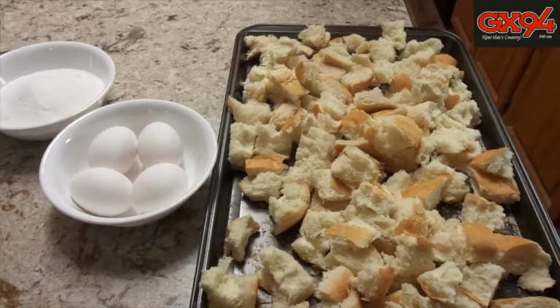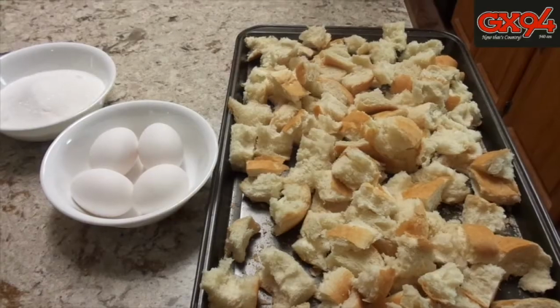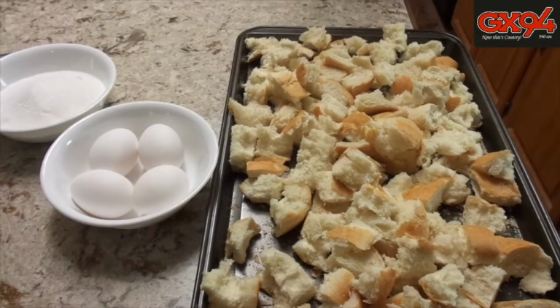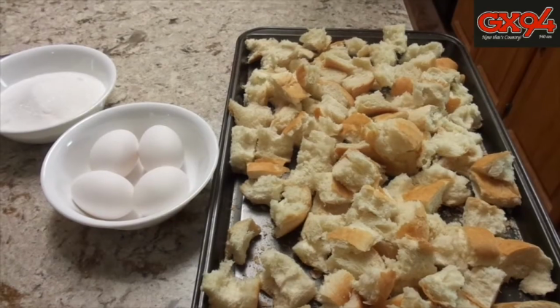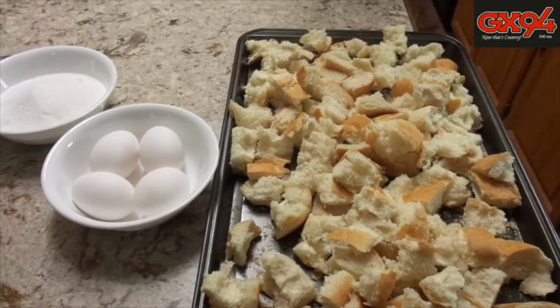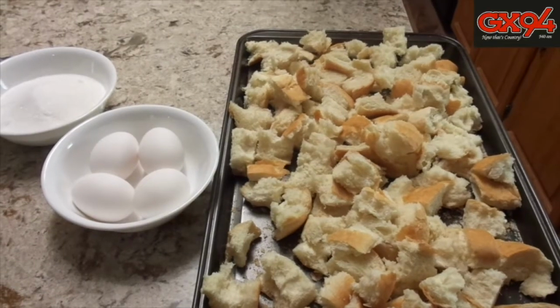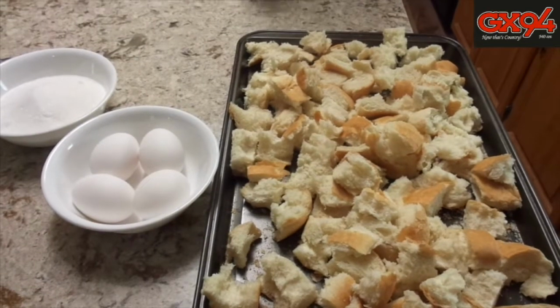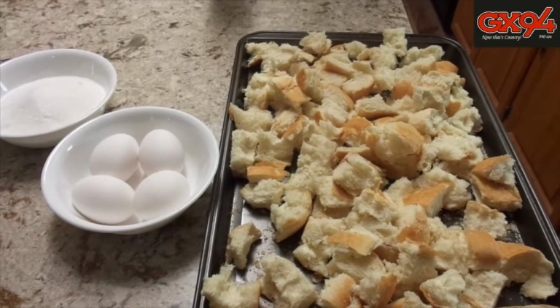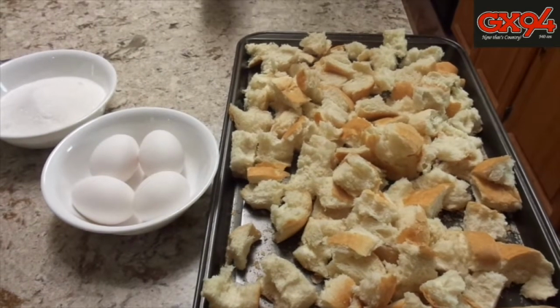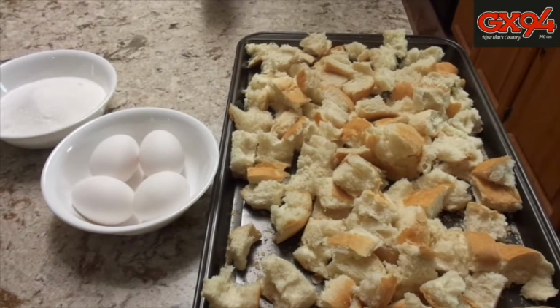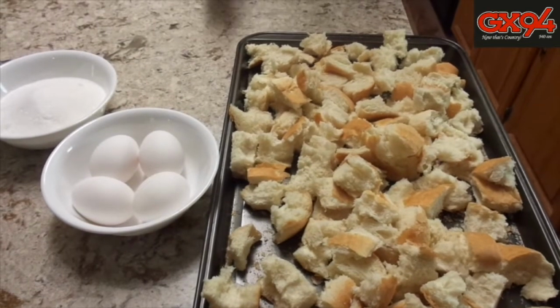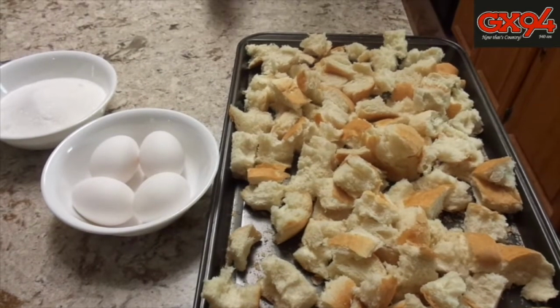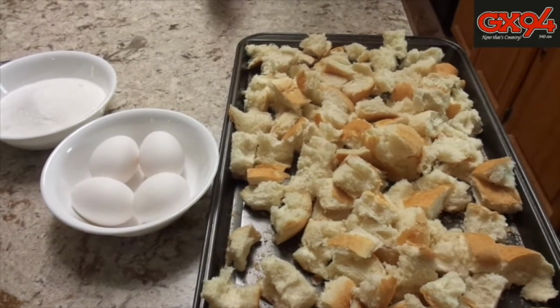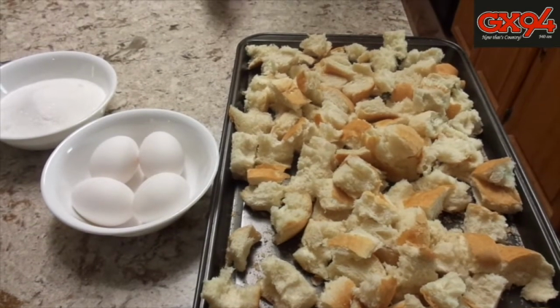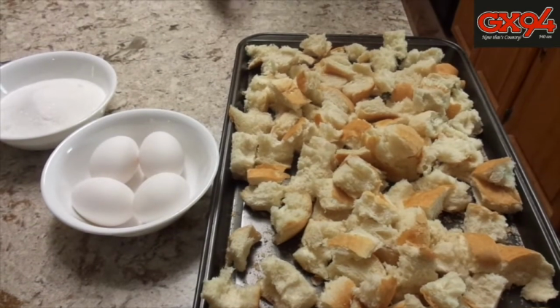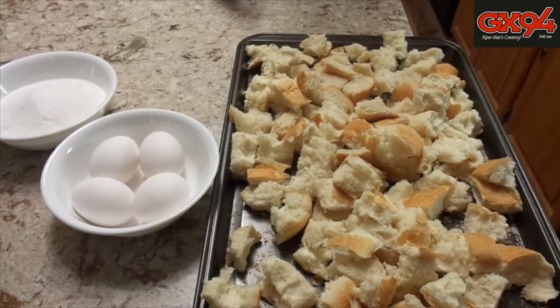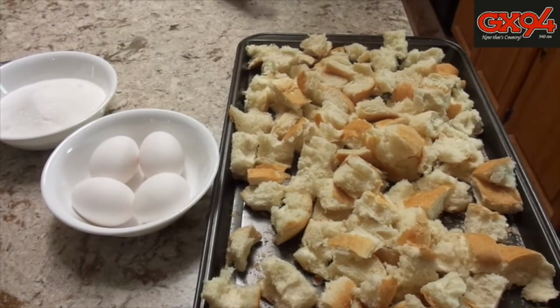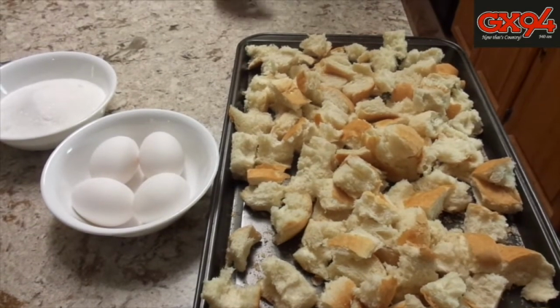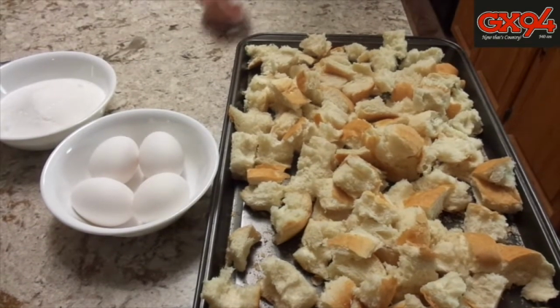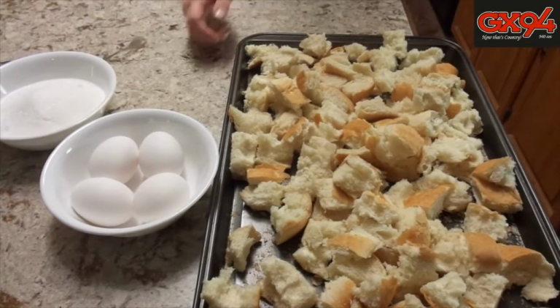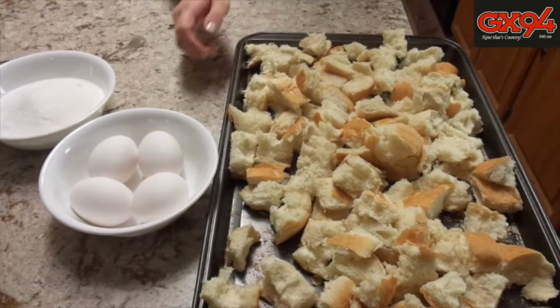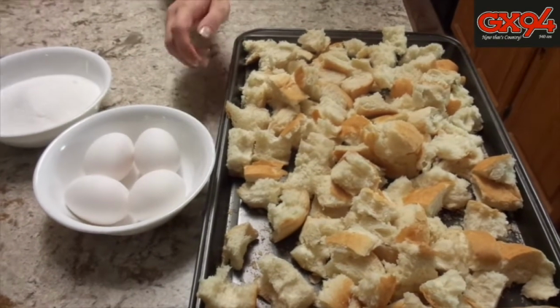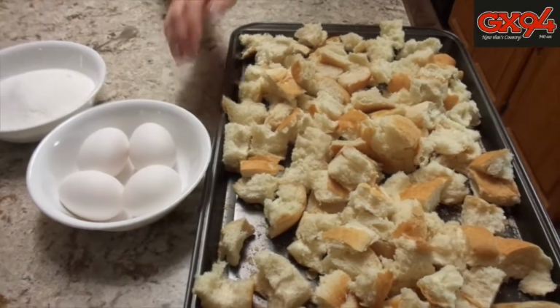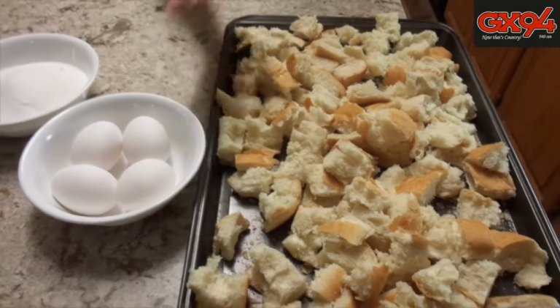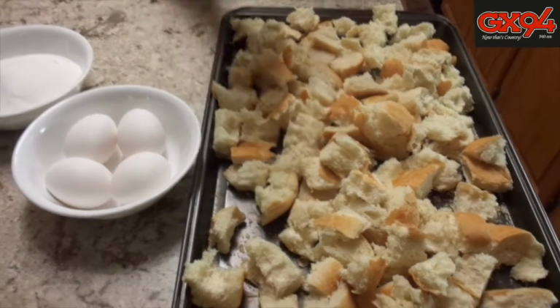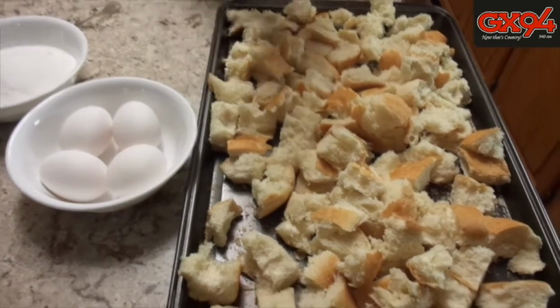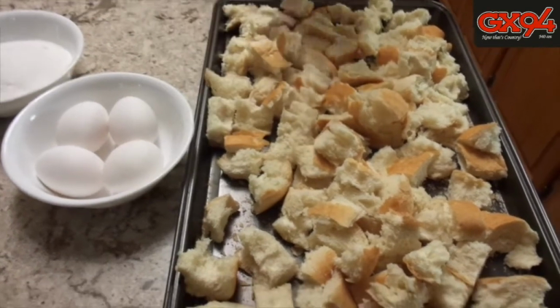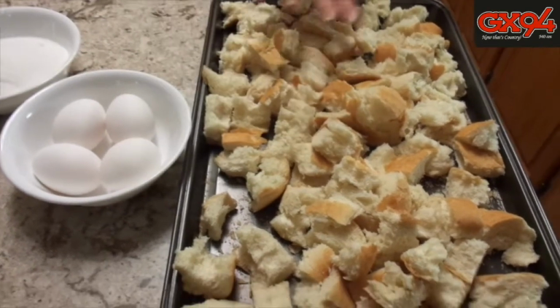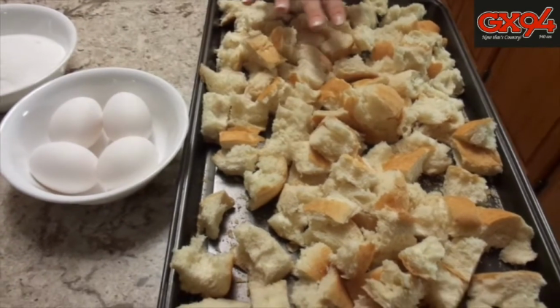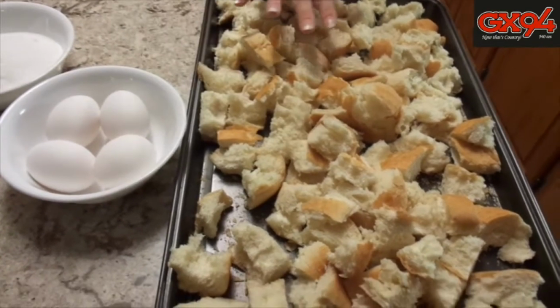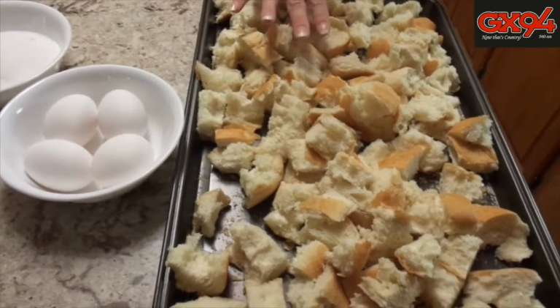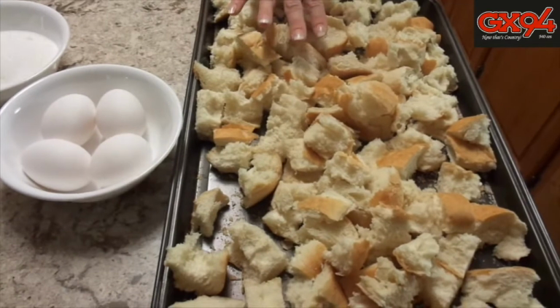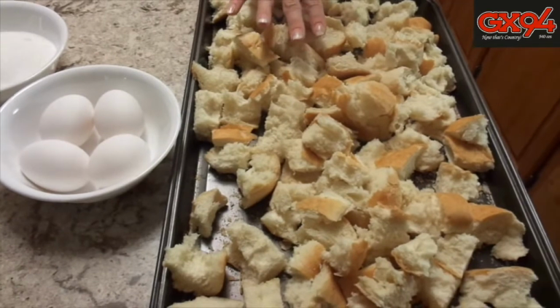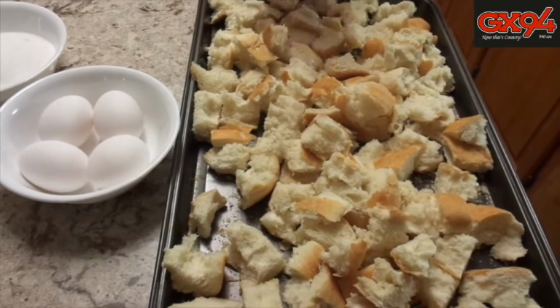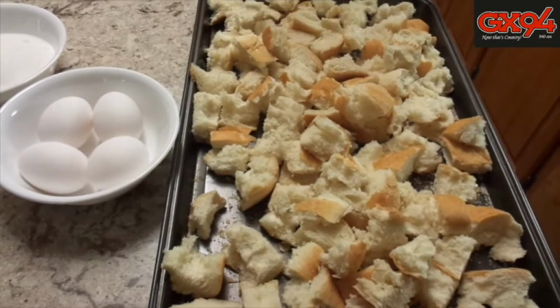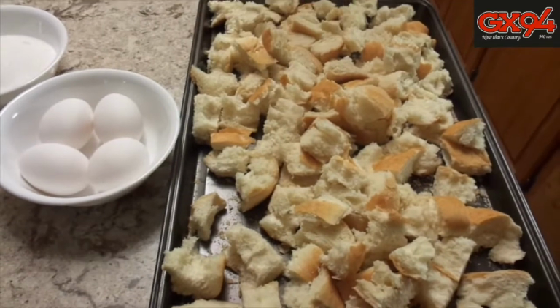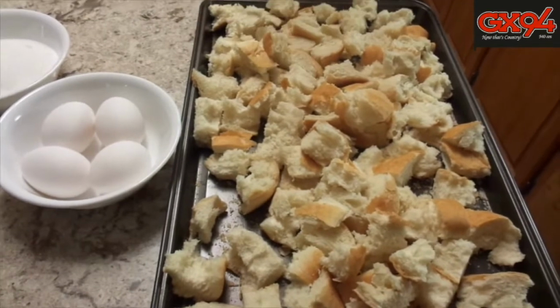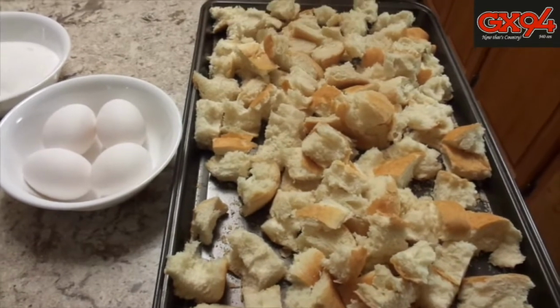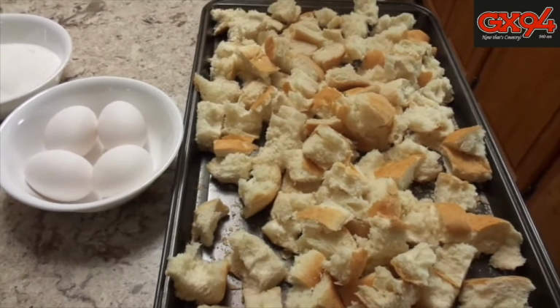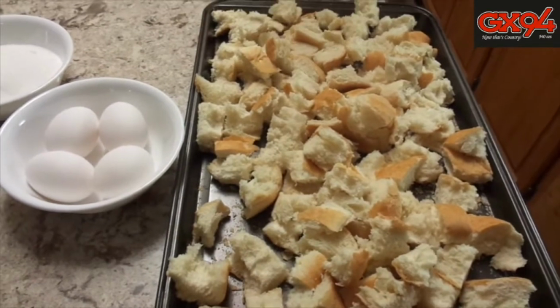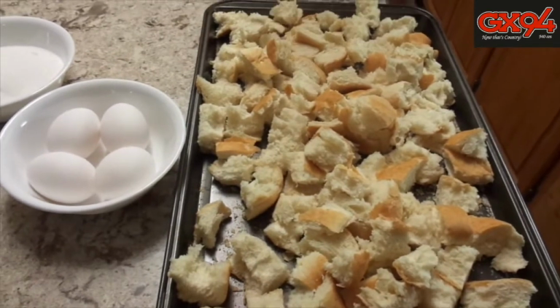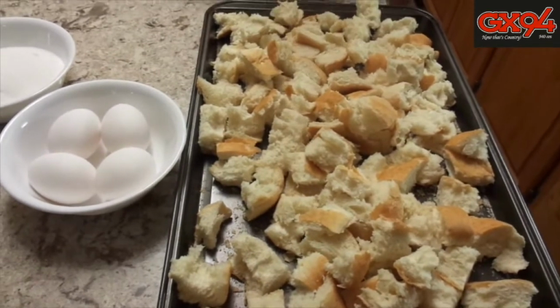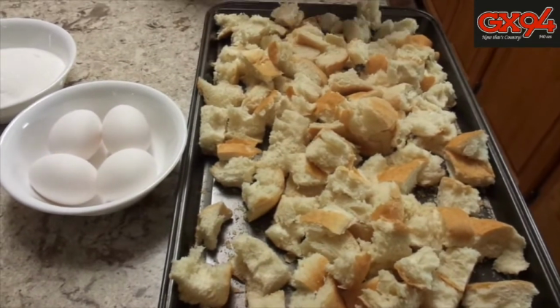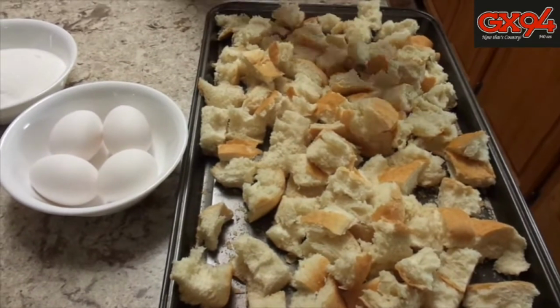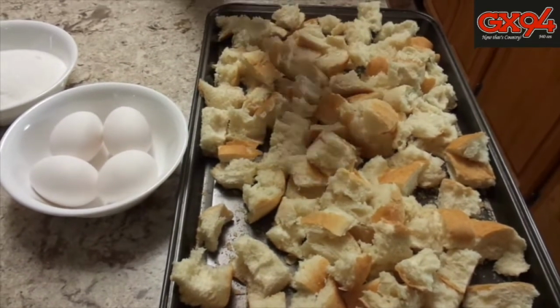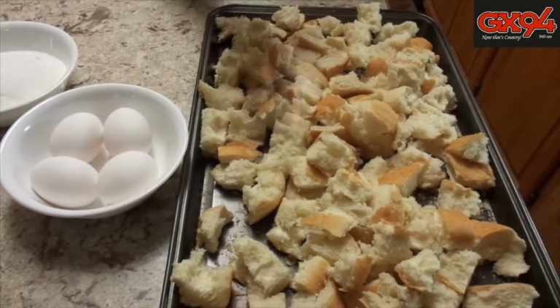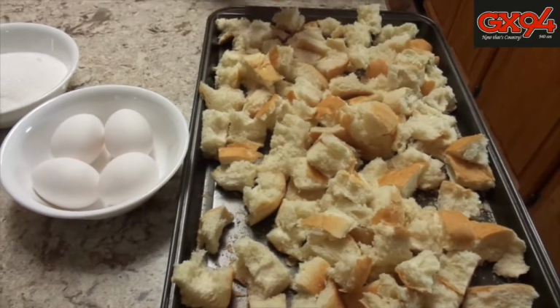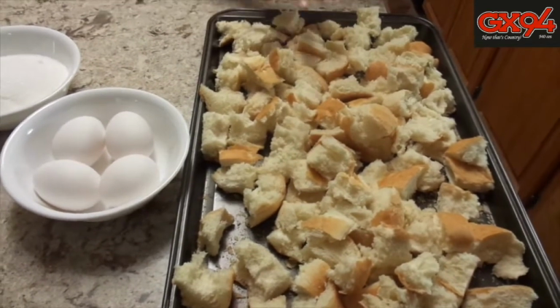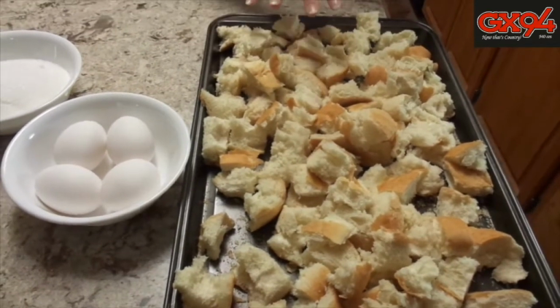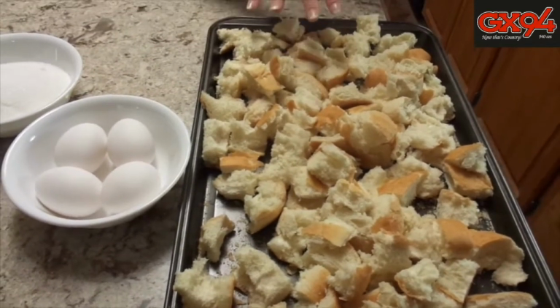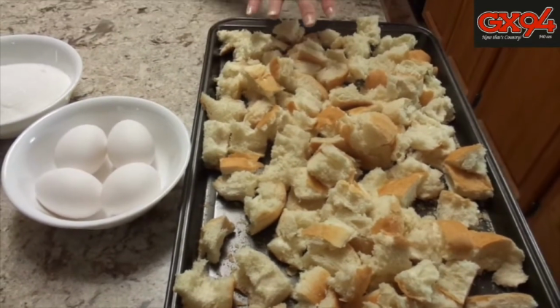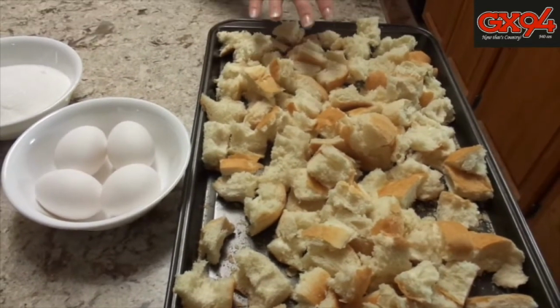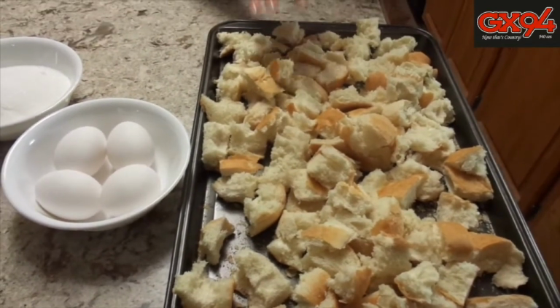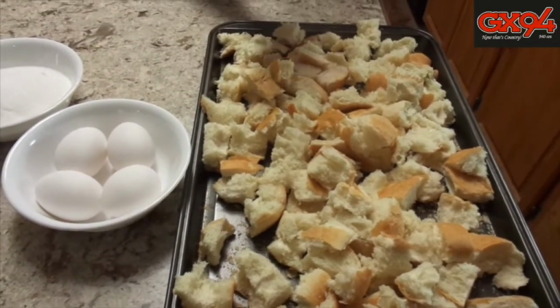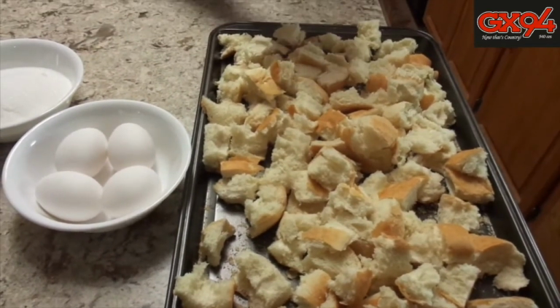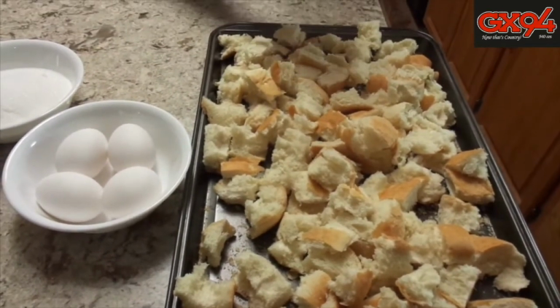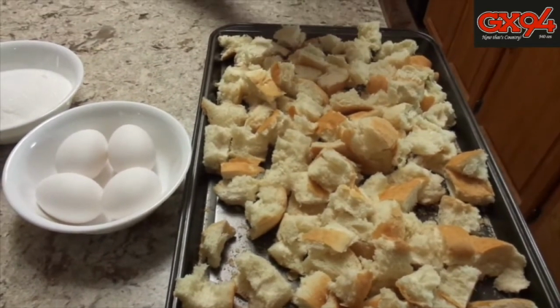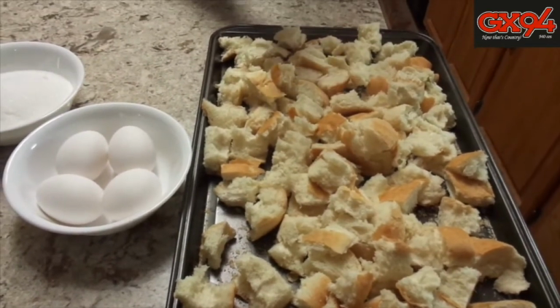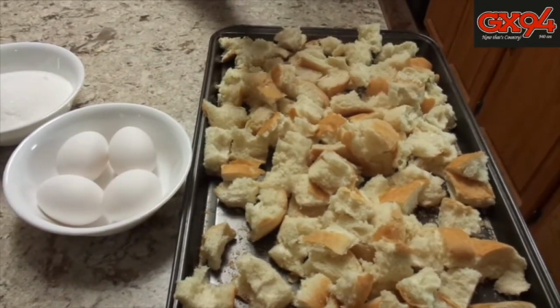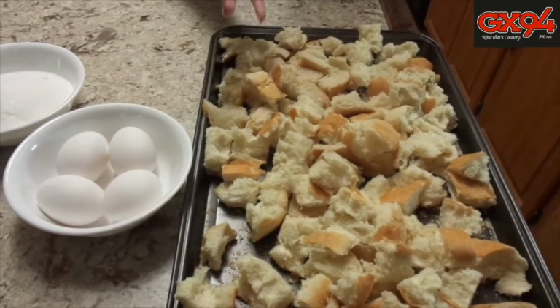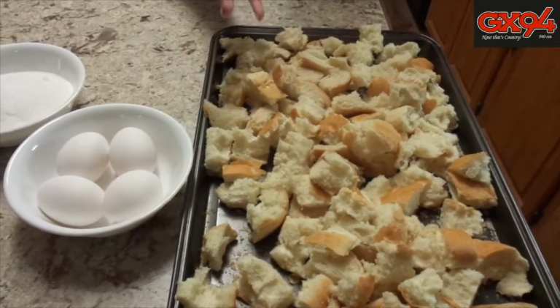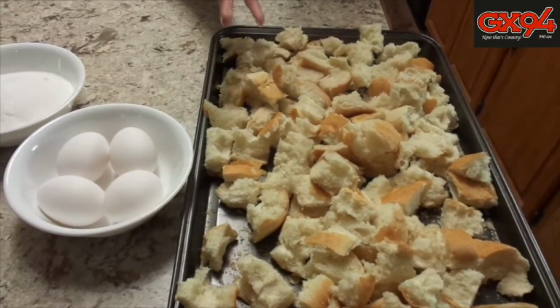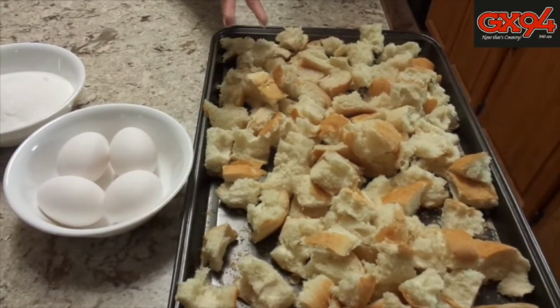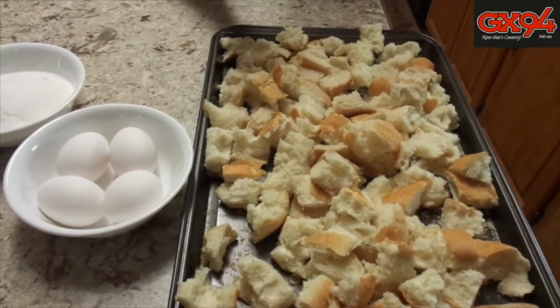The ingredients you're going to need today are one loaf of French bread, chopped up into one to two inch pieces.